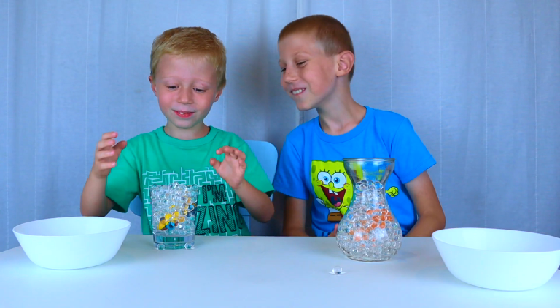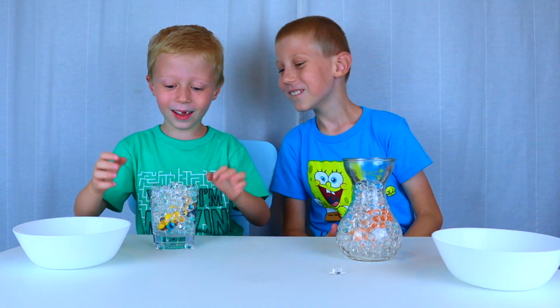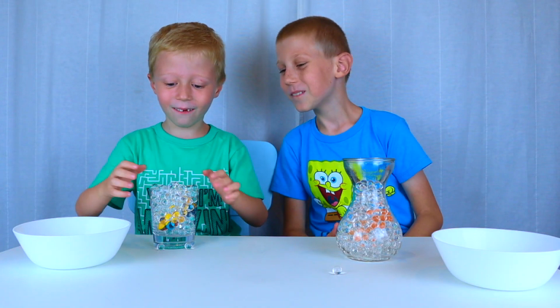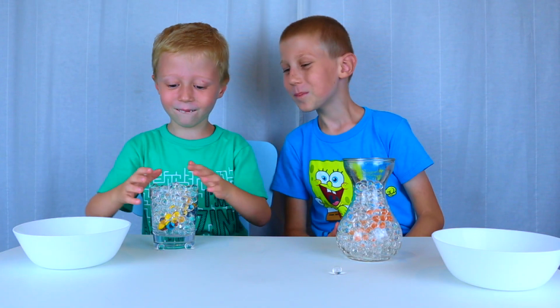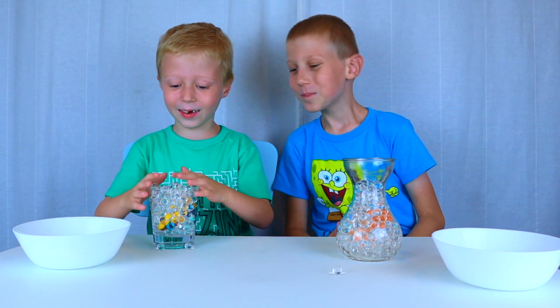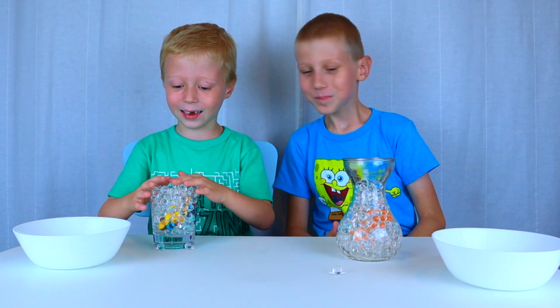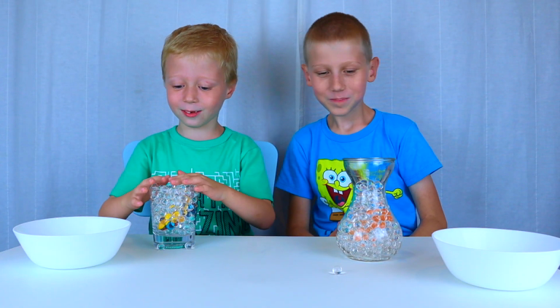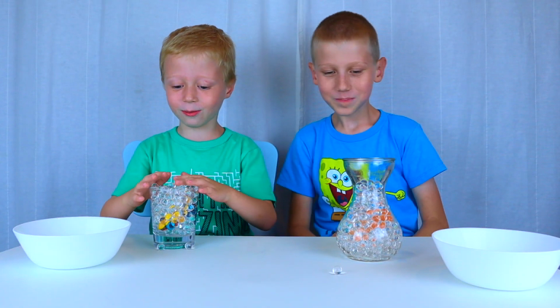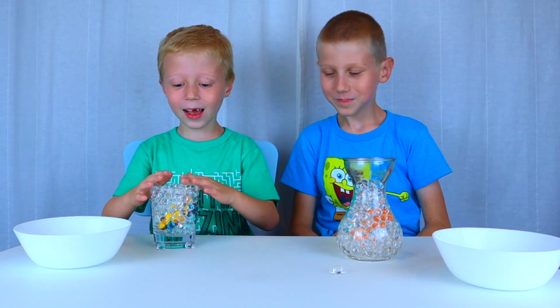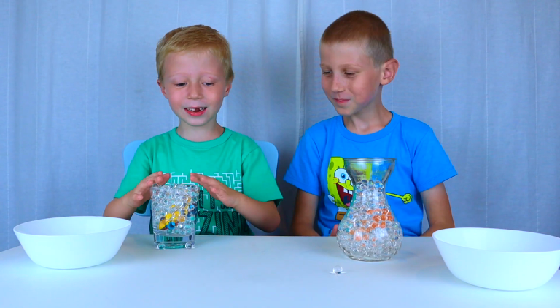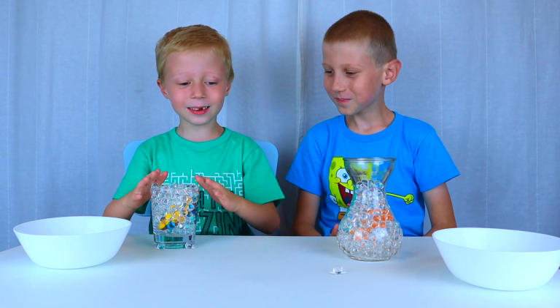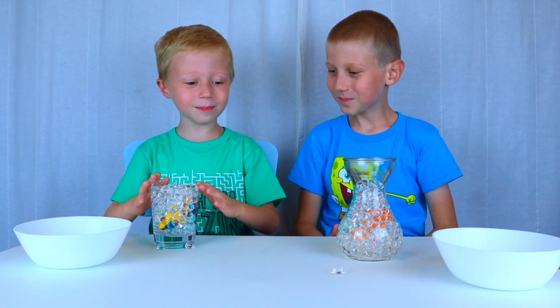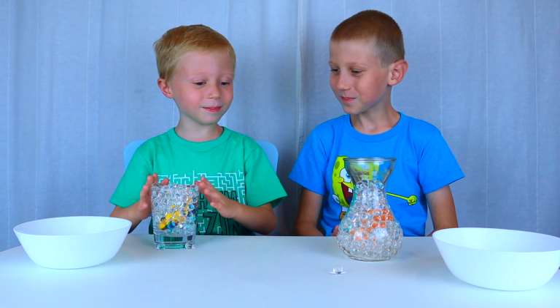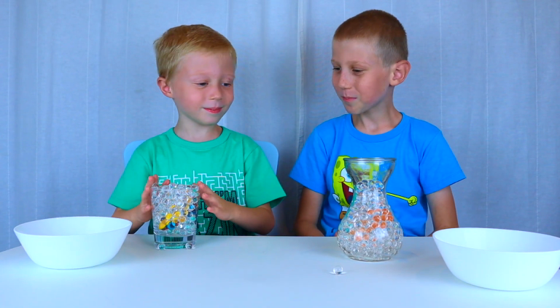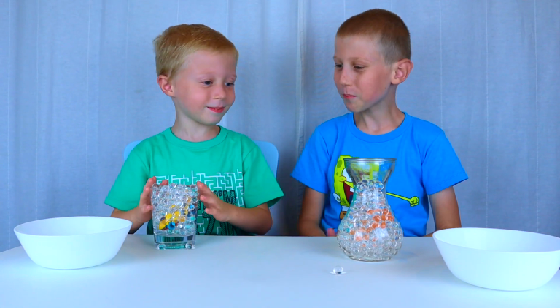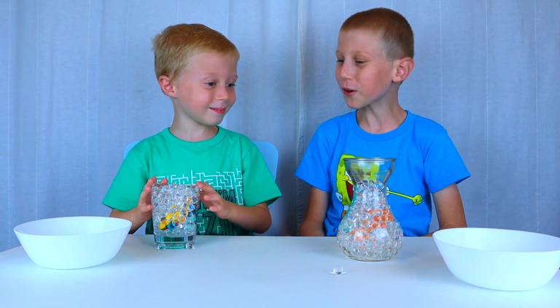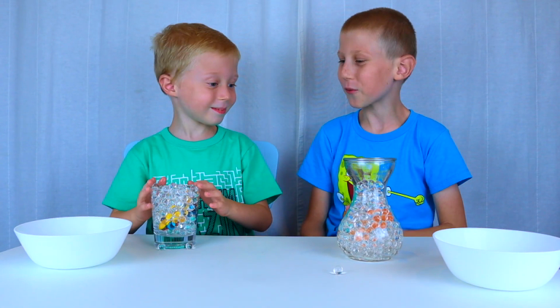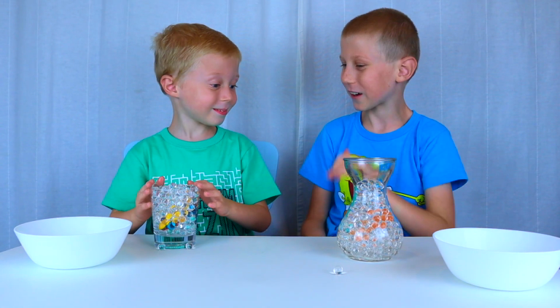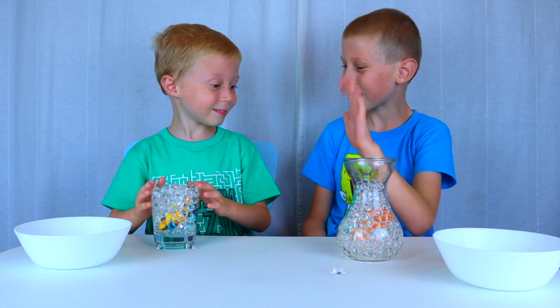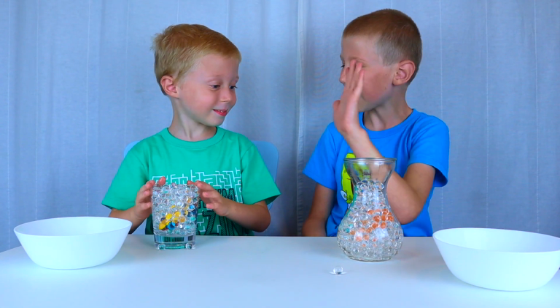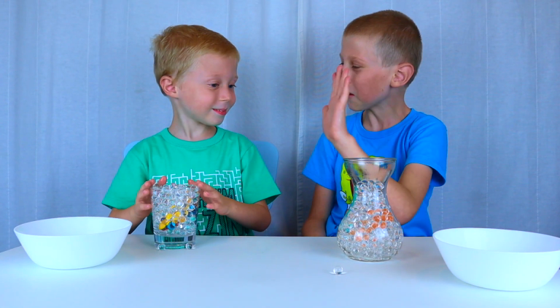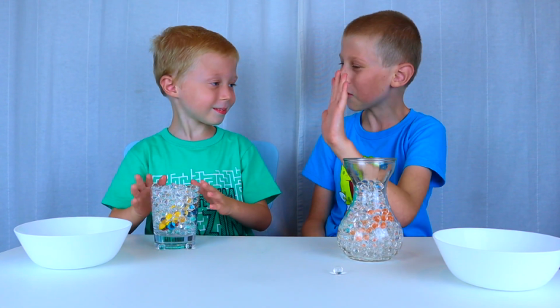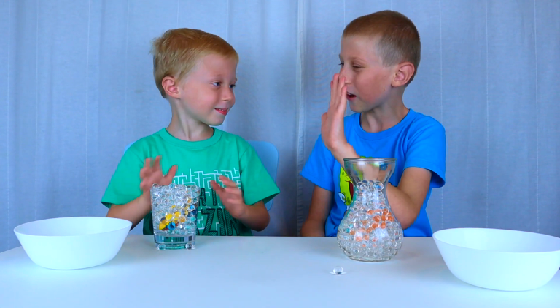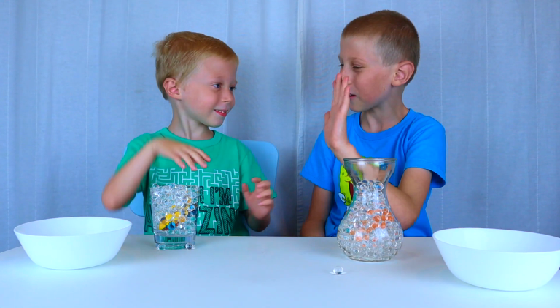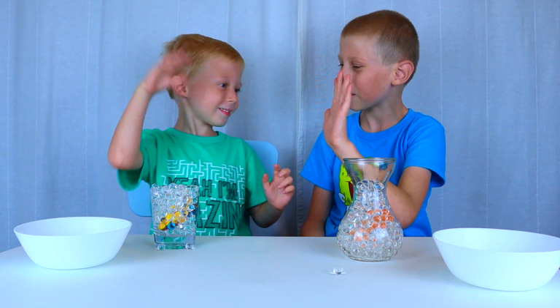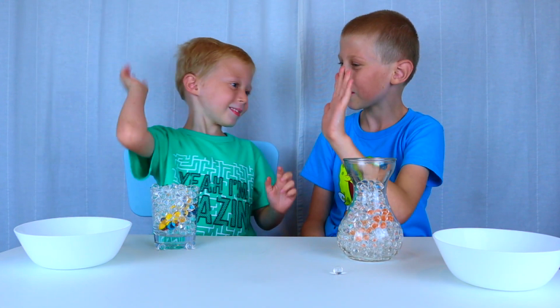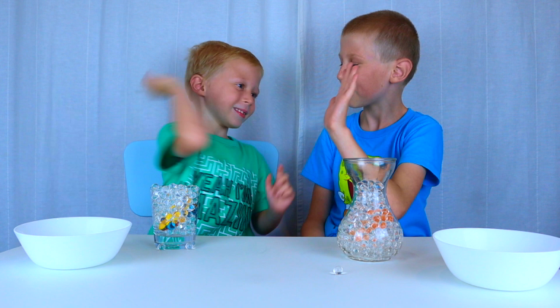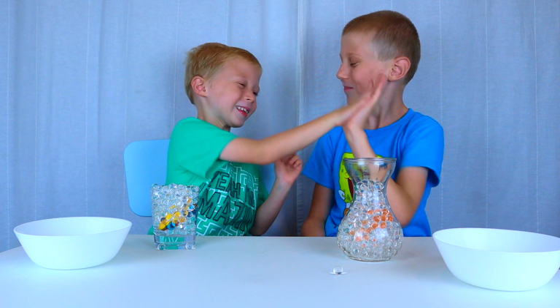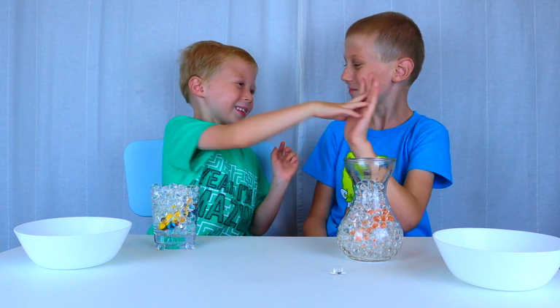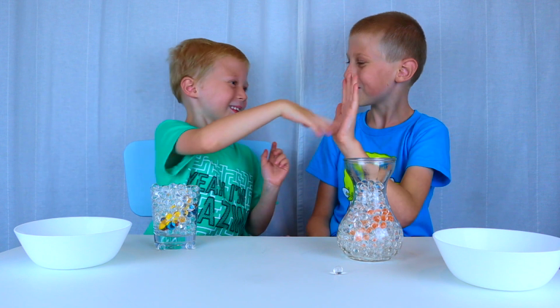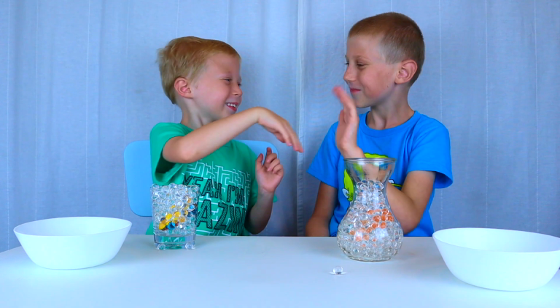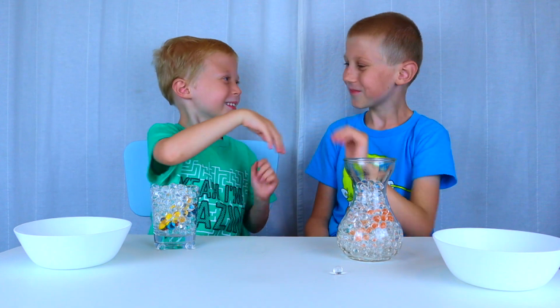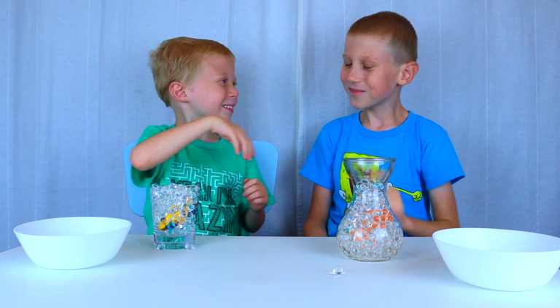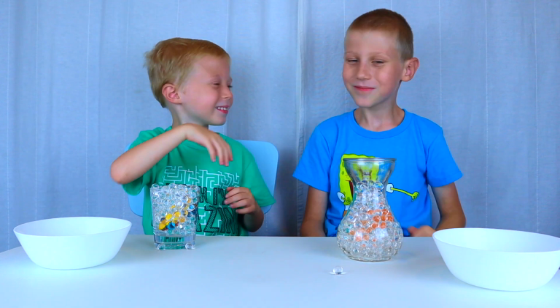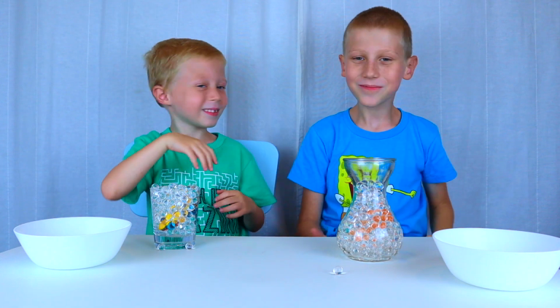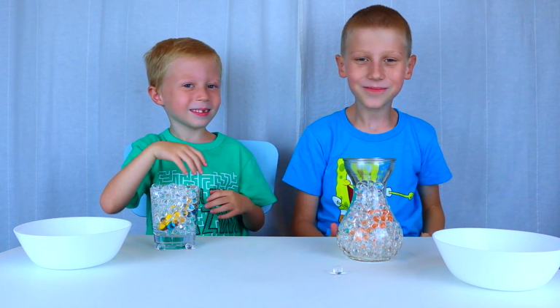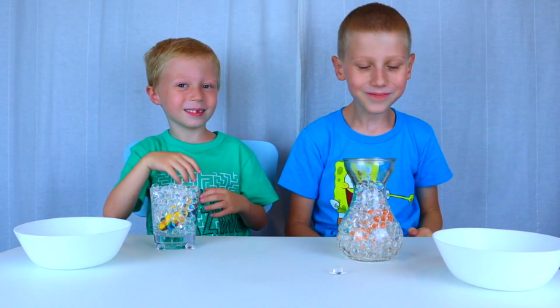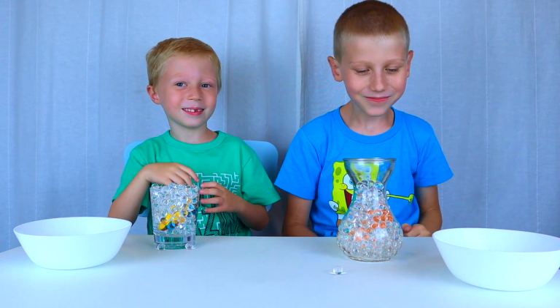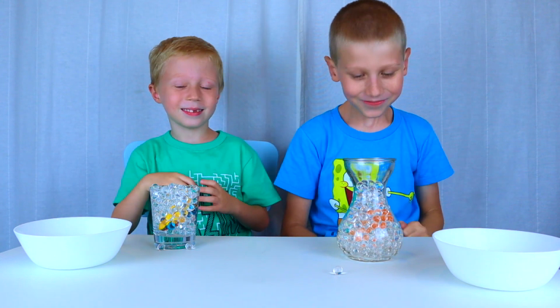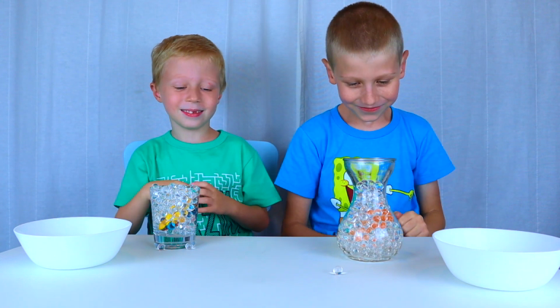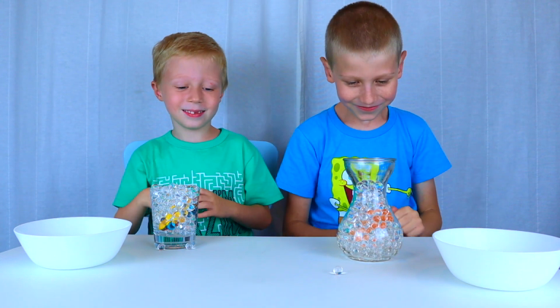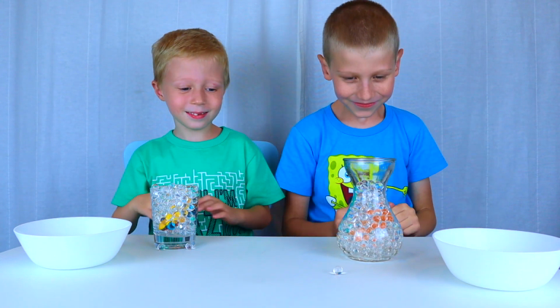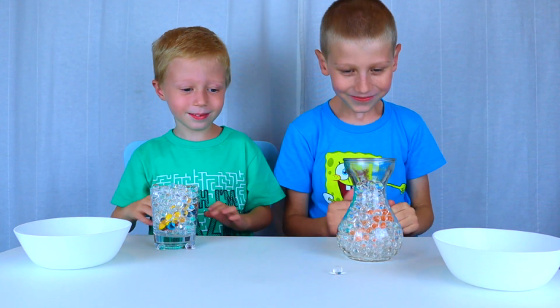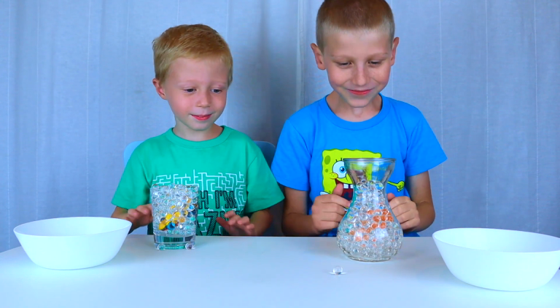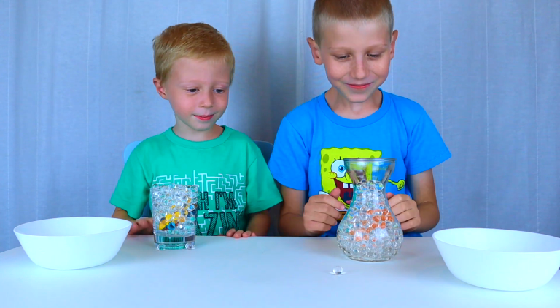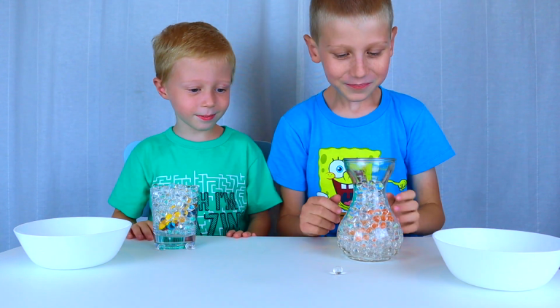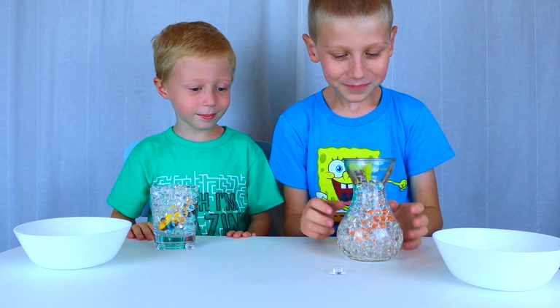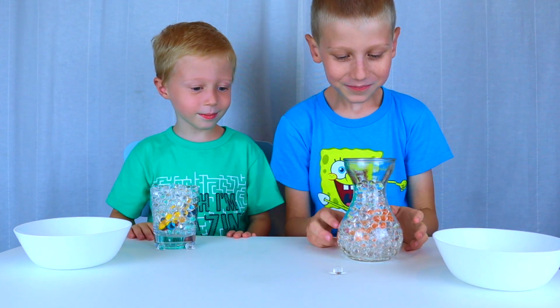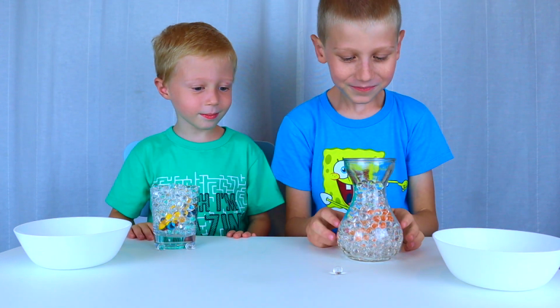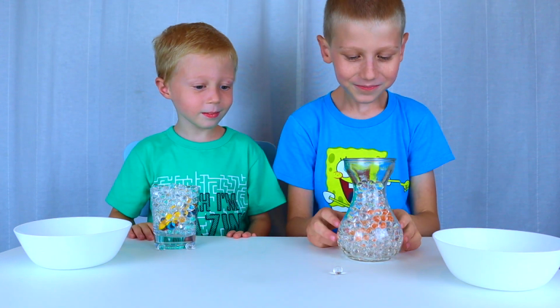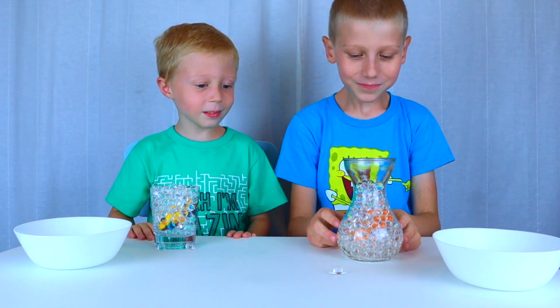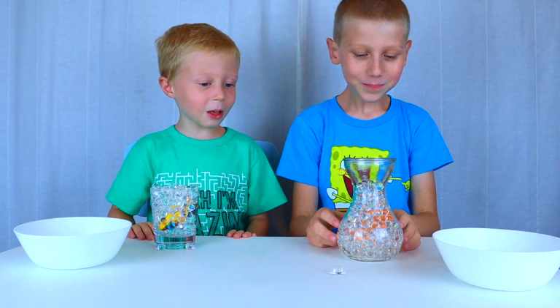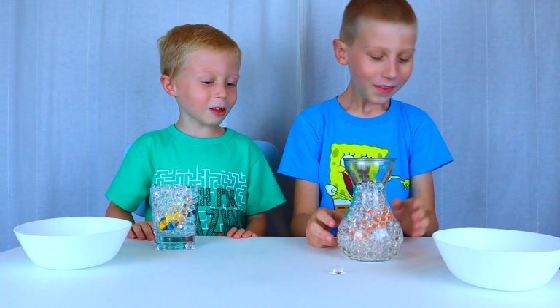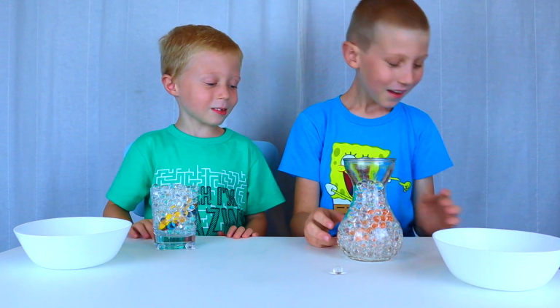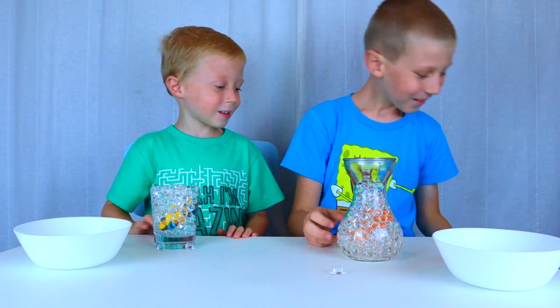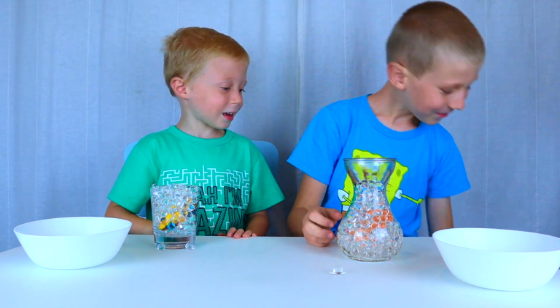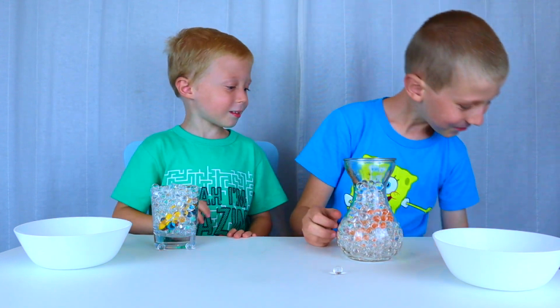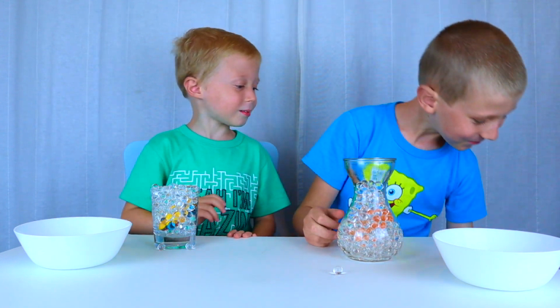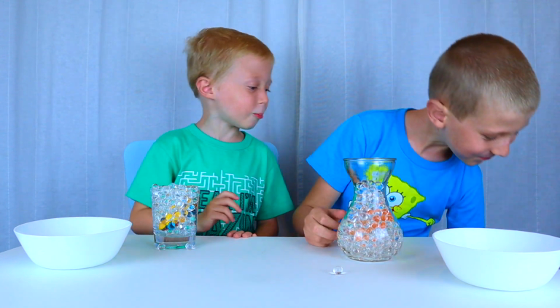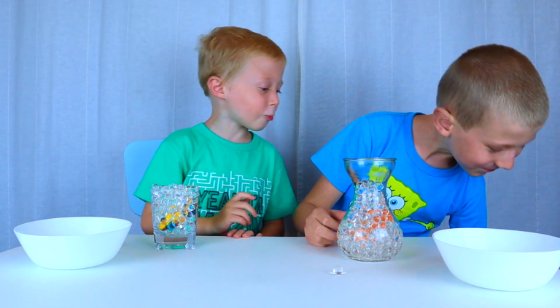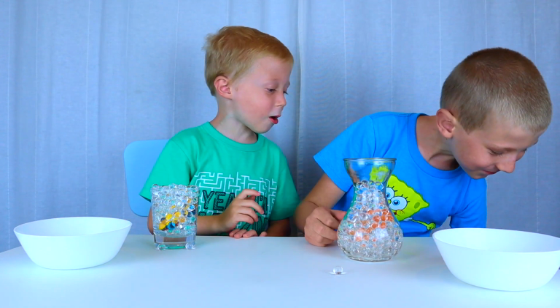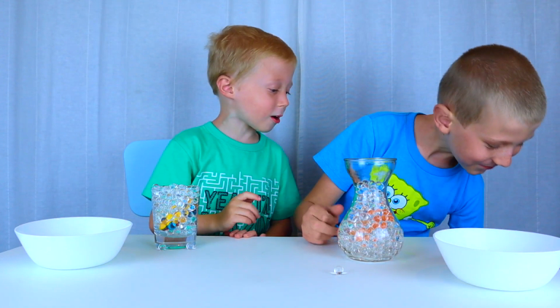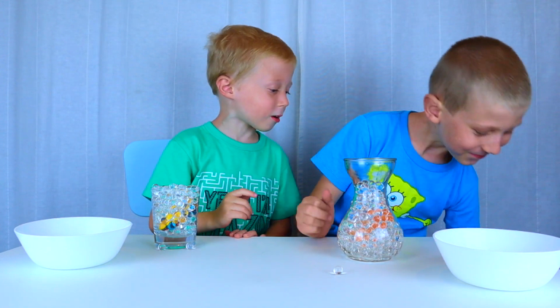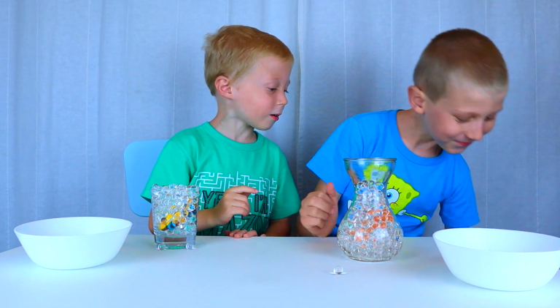Mine is ready — perfect, high-five! Now let's get some water.